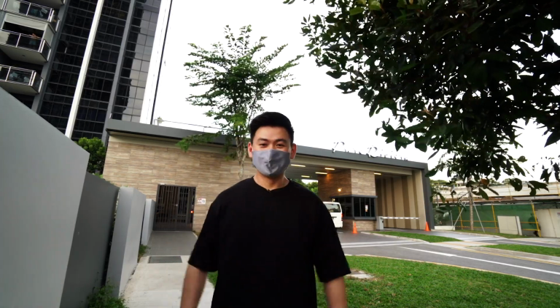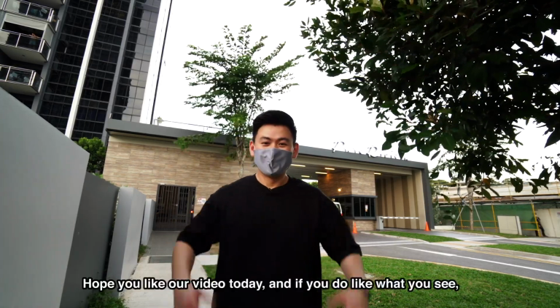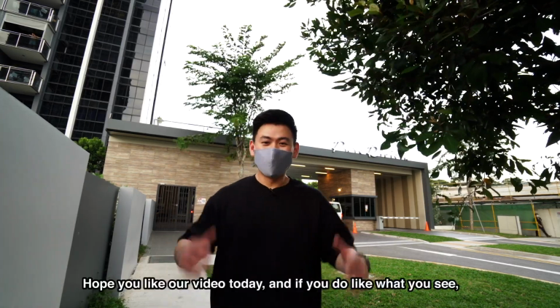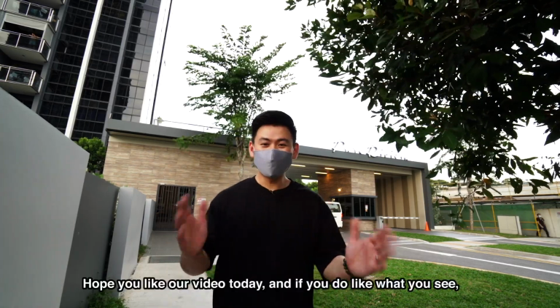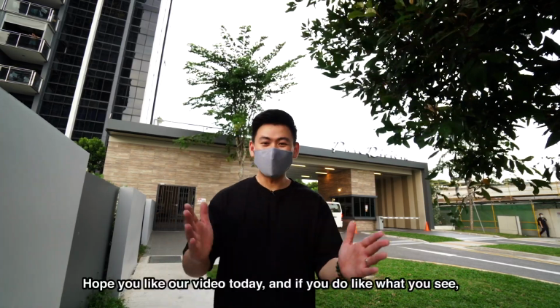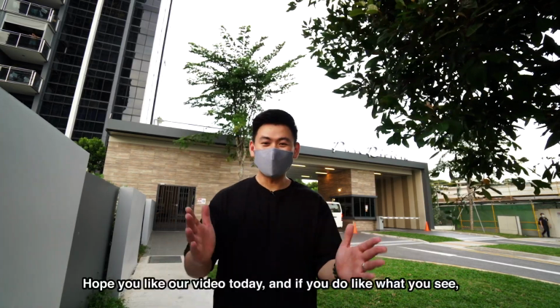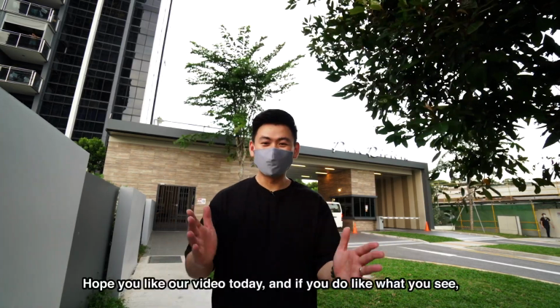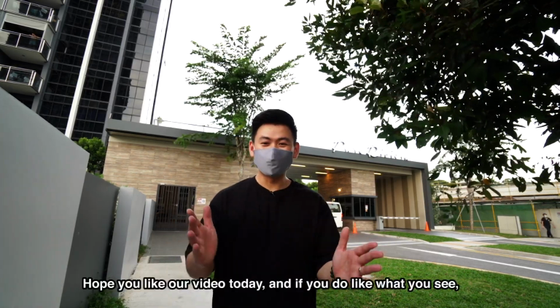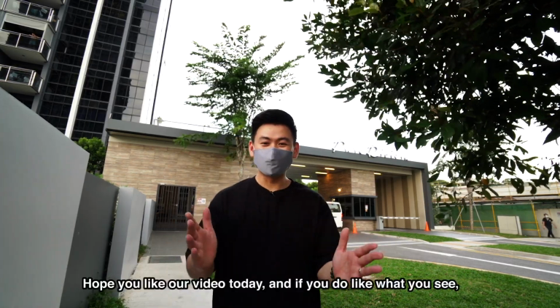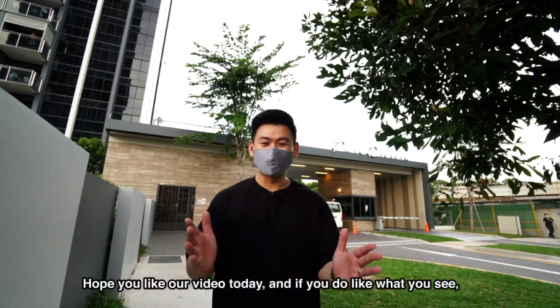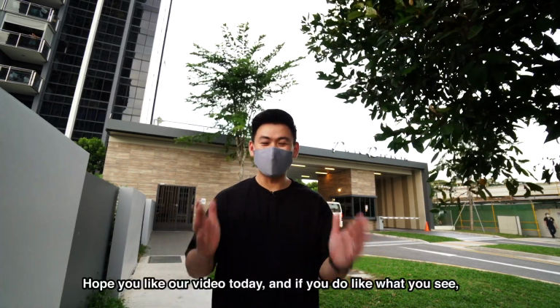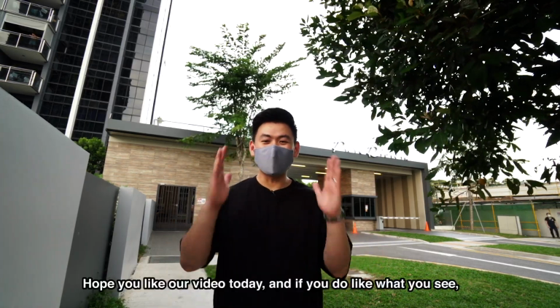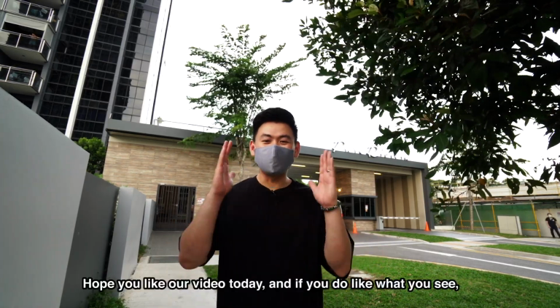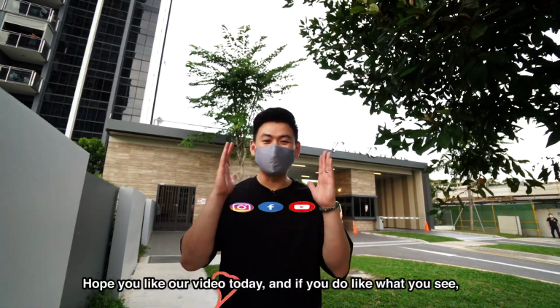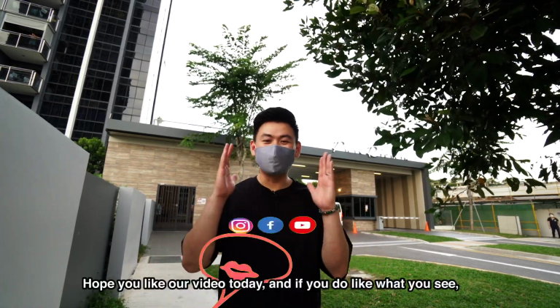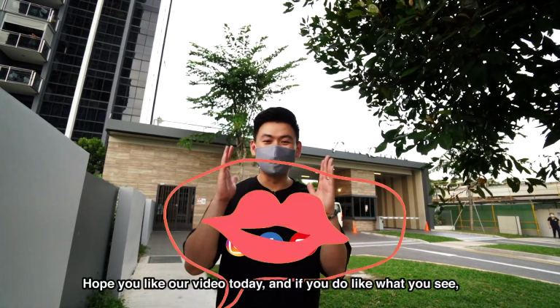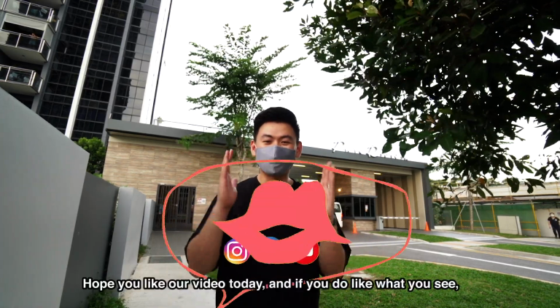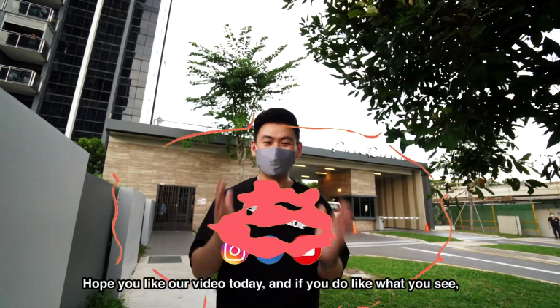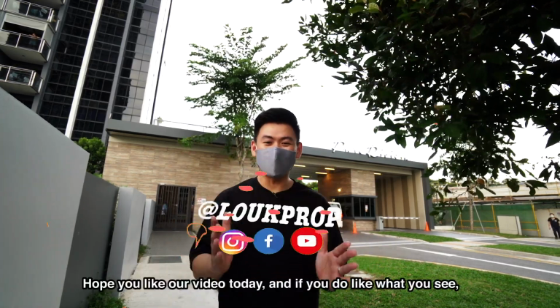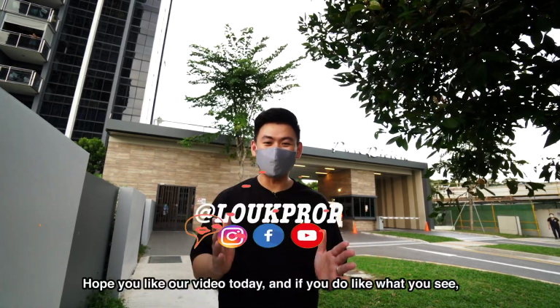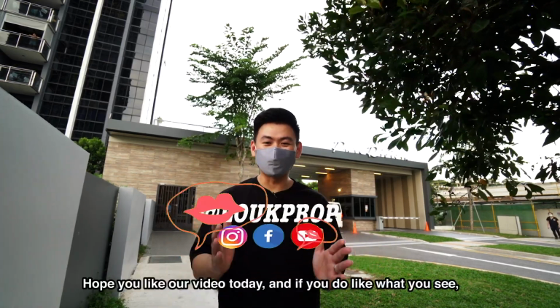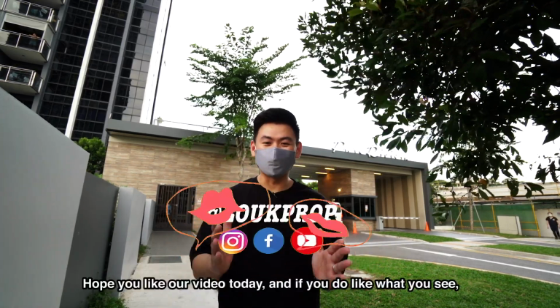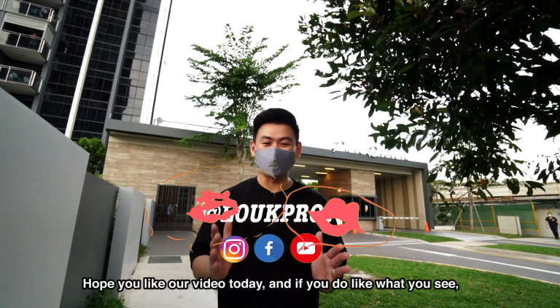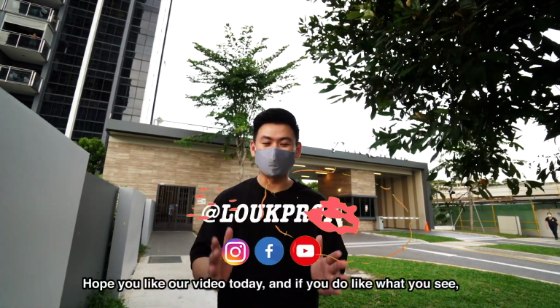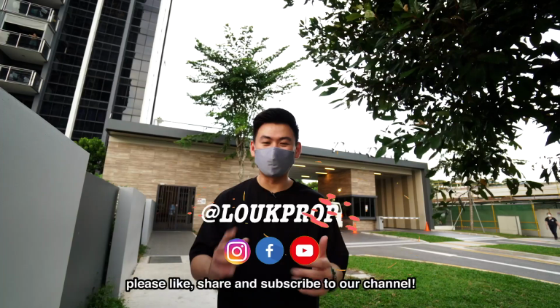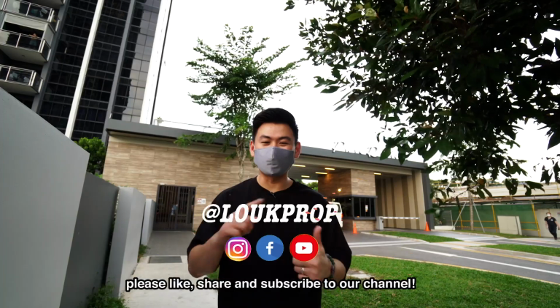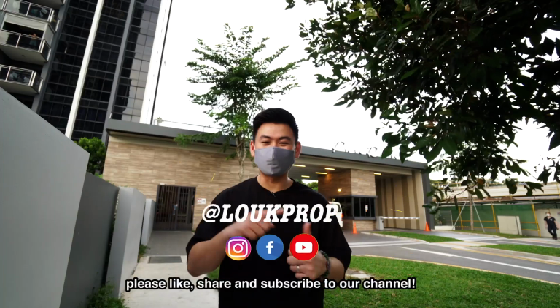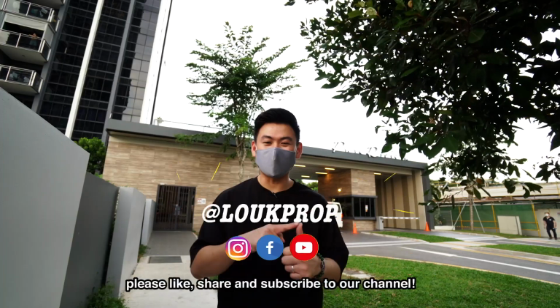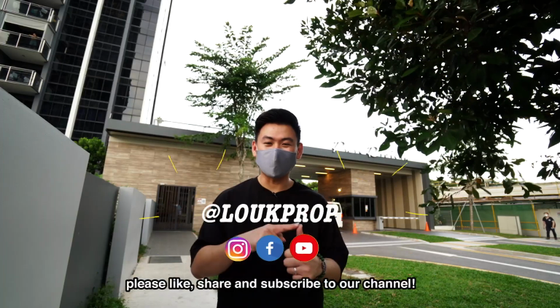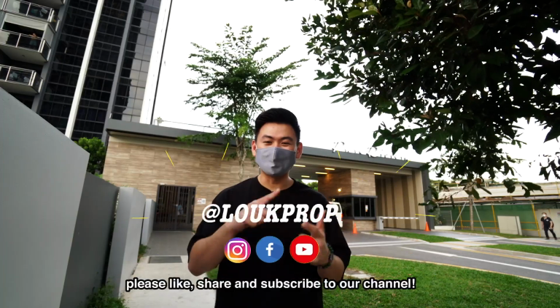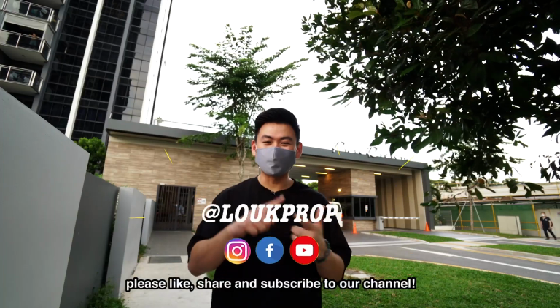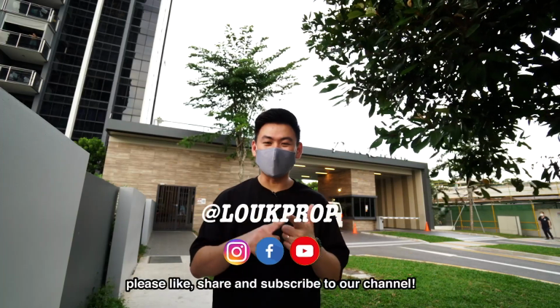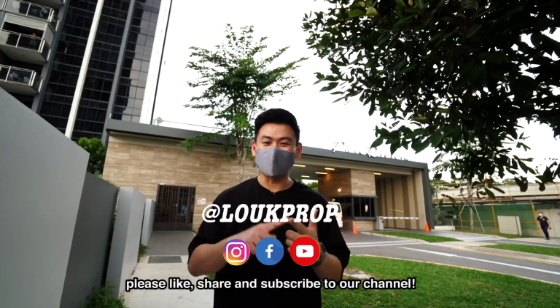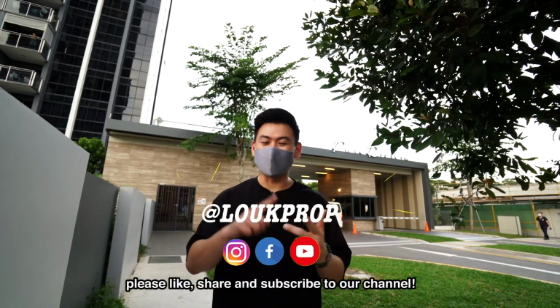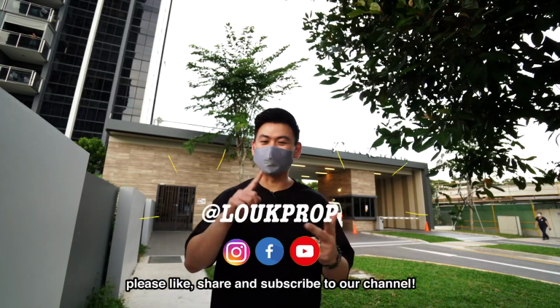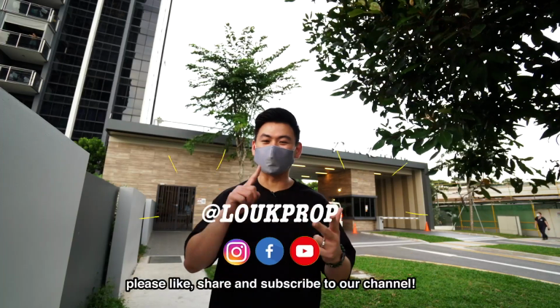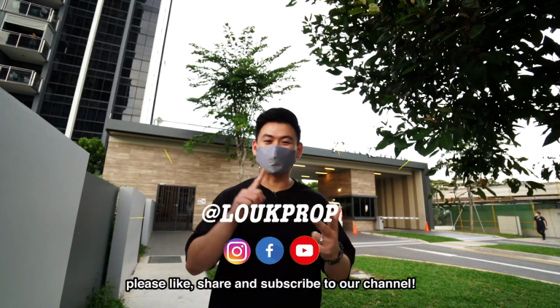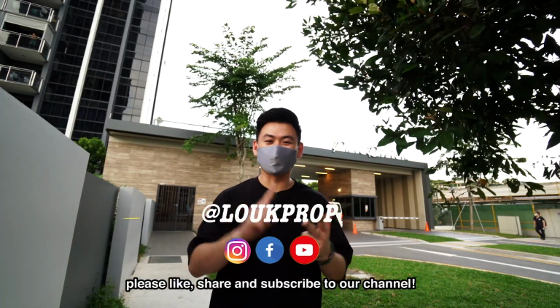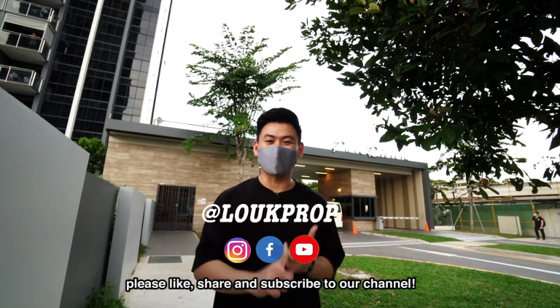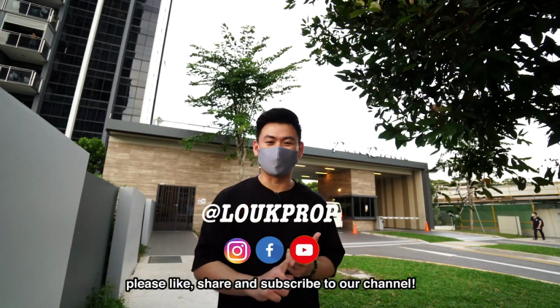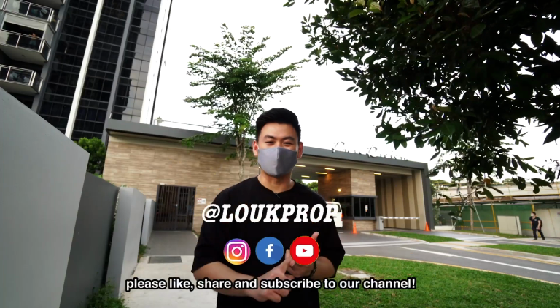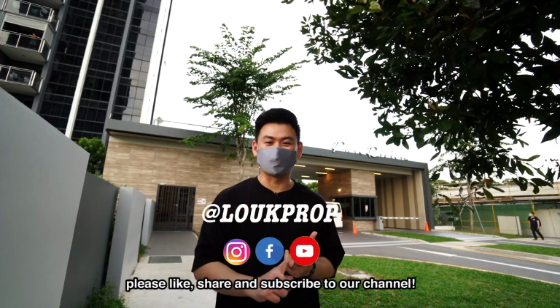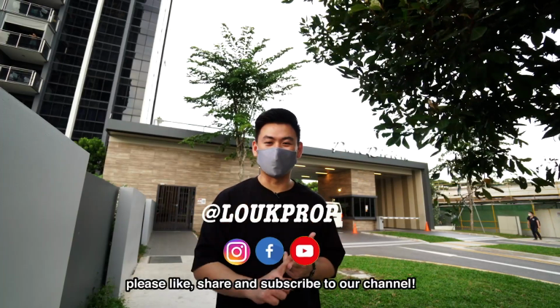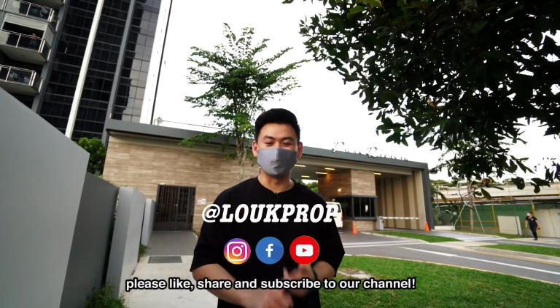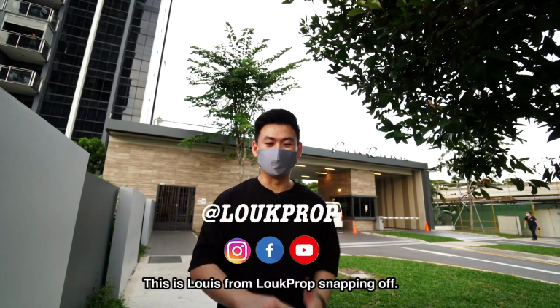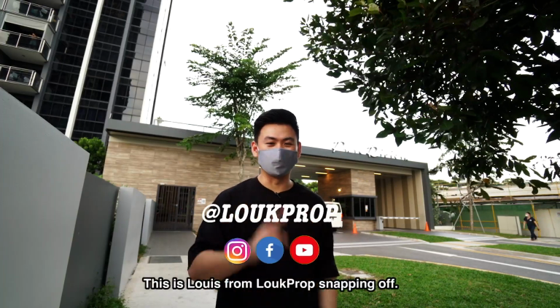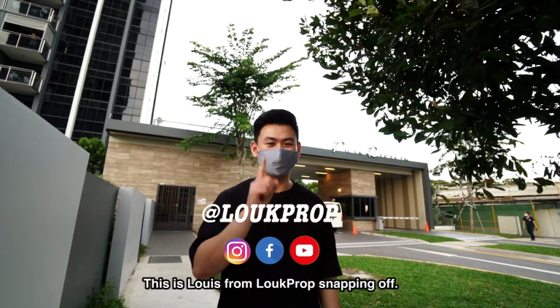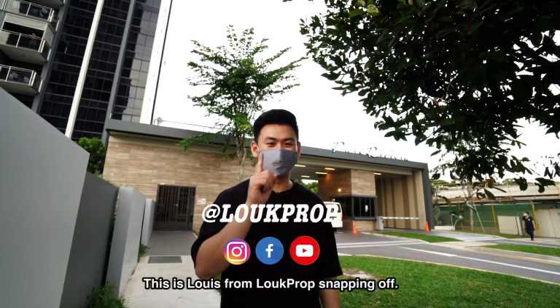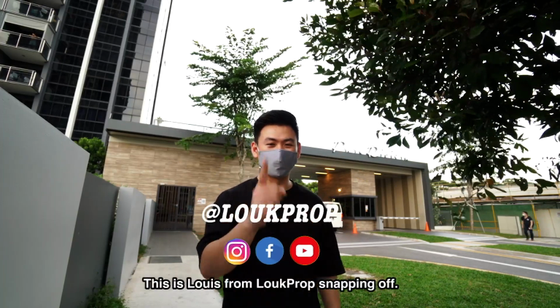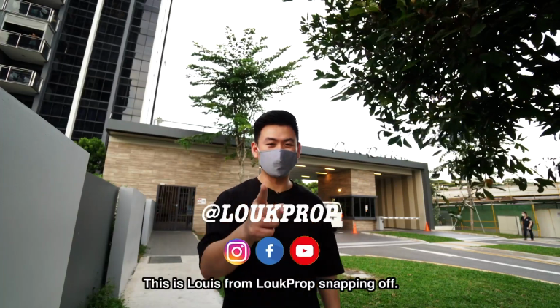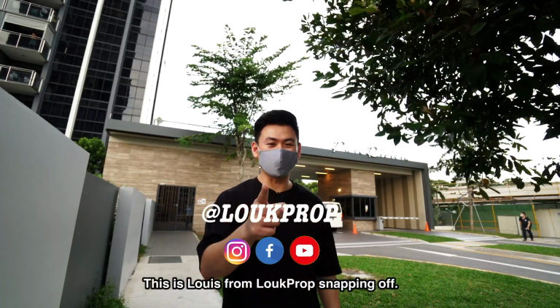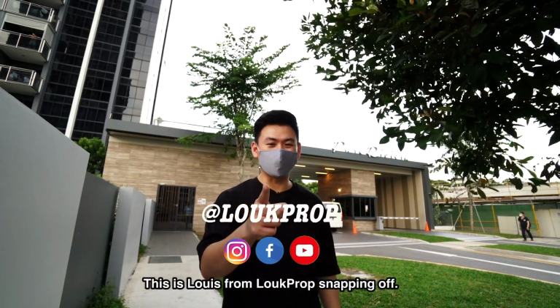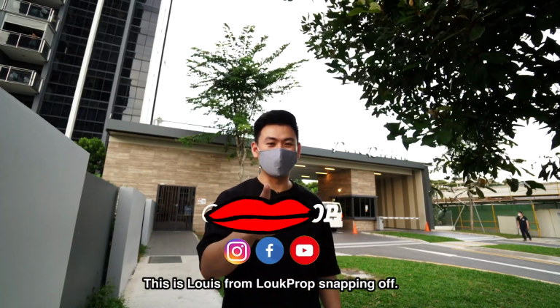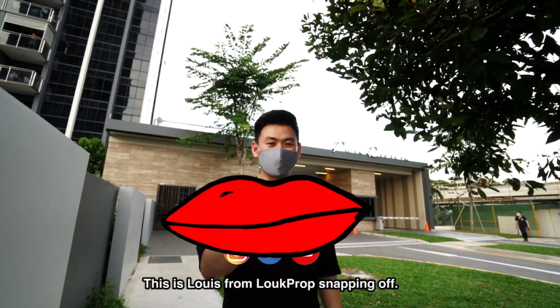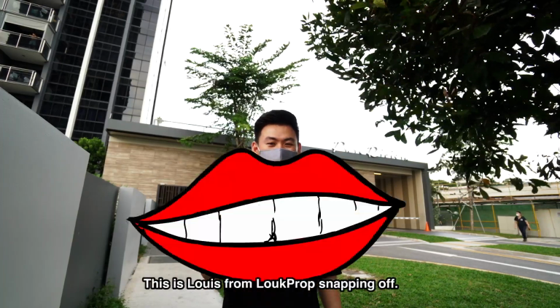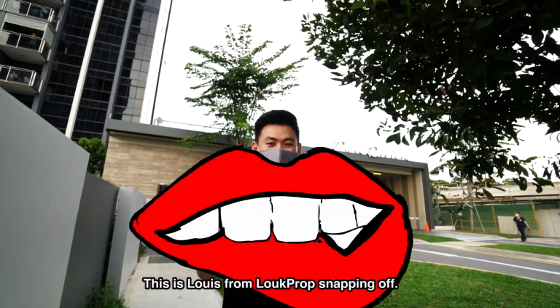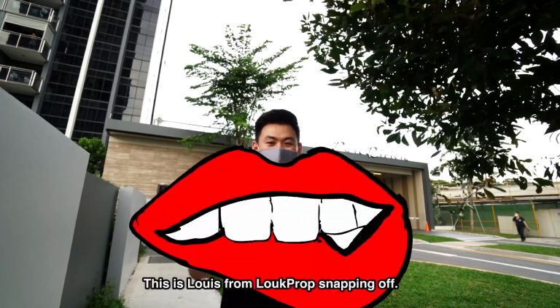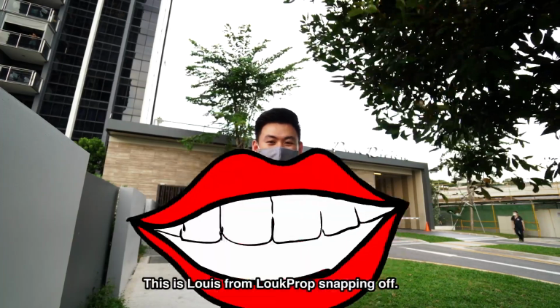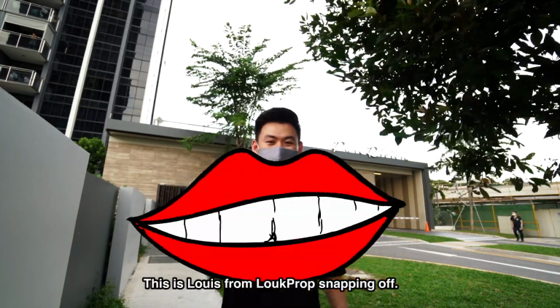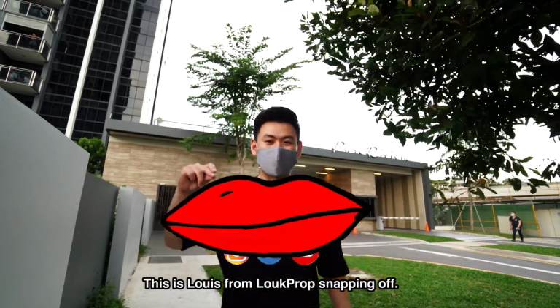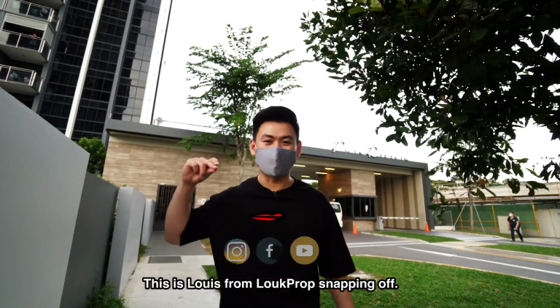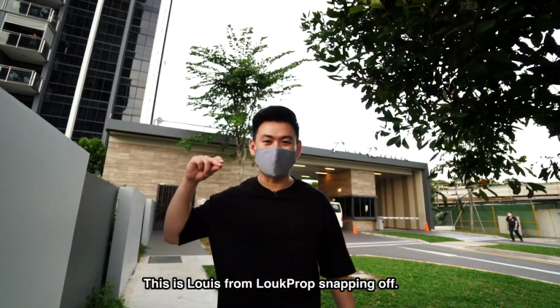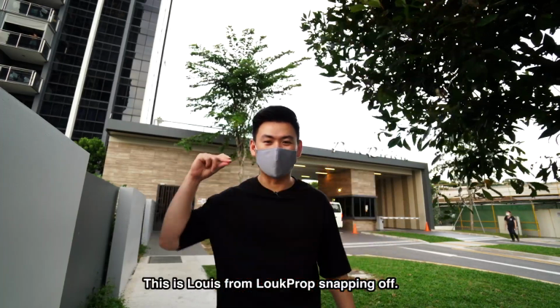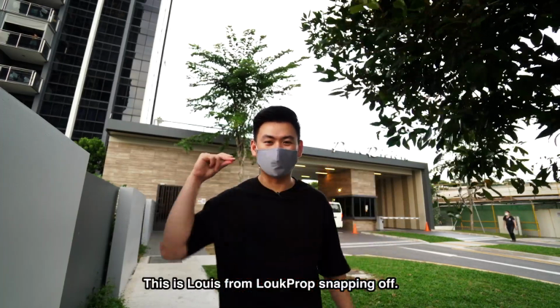Hope you like our video today. And if you do like what you see, please like, share and subscribe to our channel. This is Louis from LookProp, signing off.